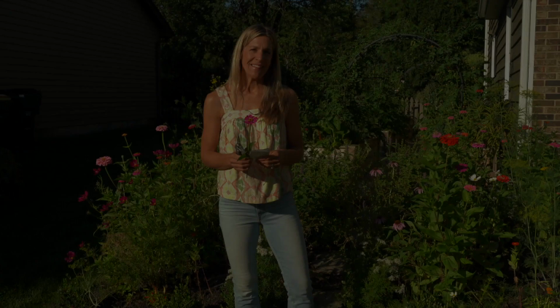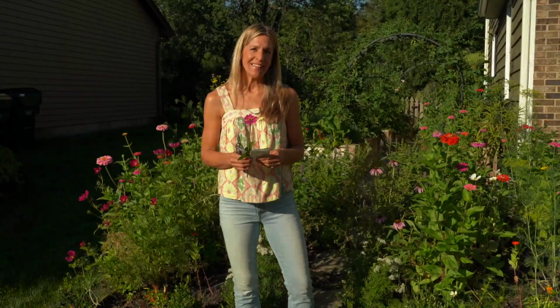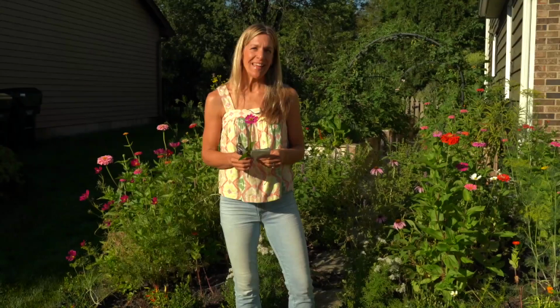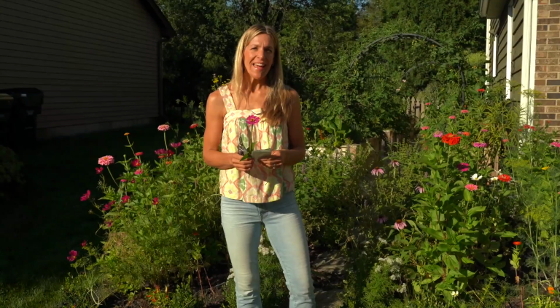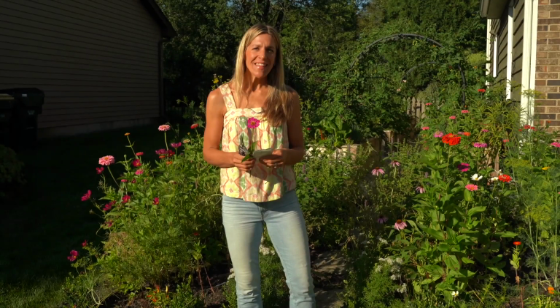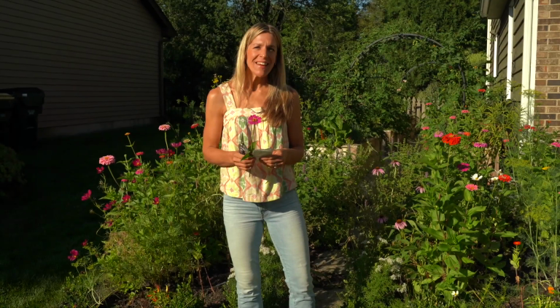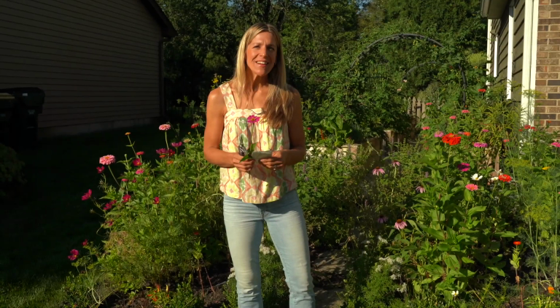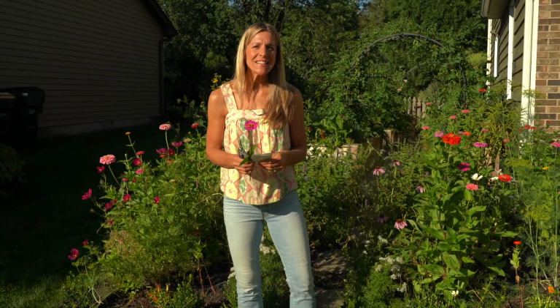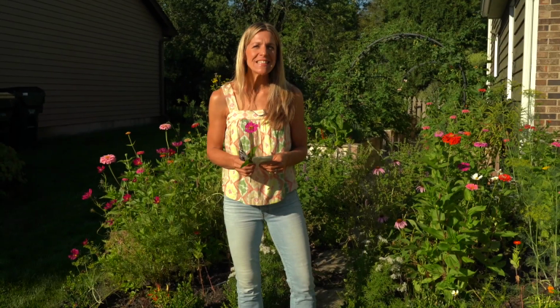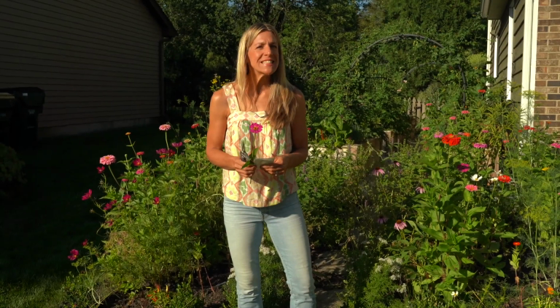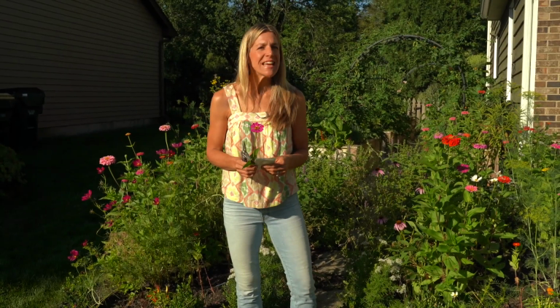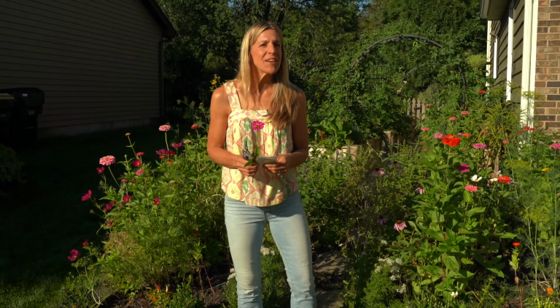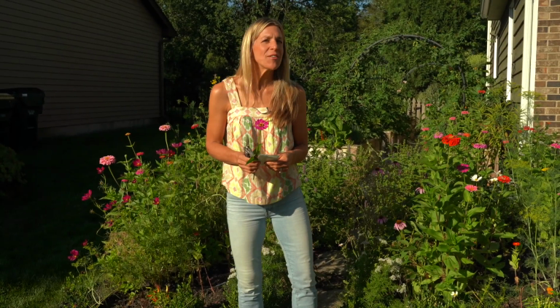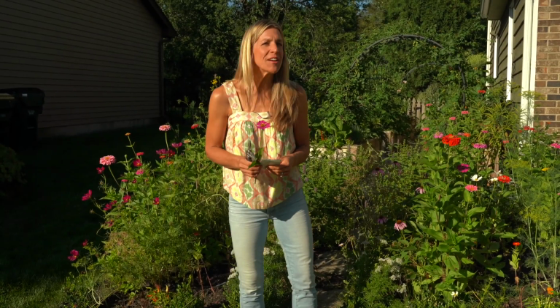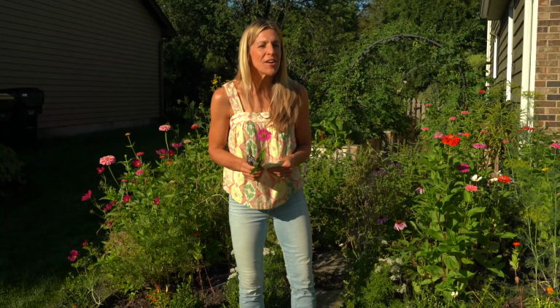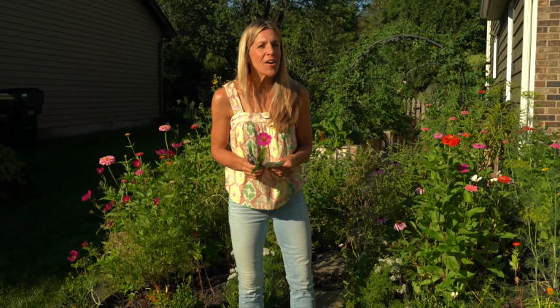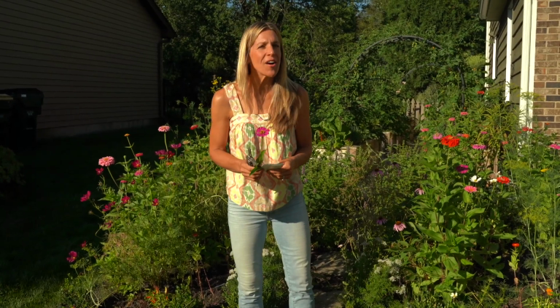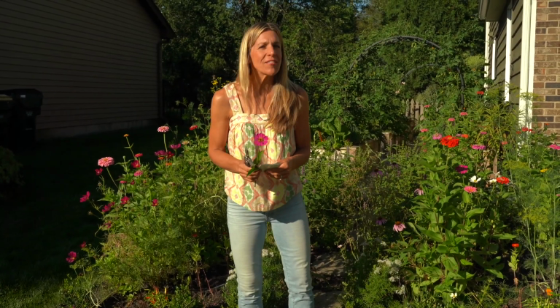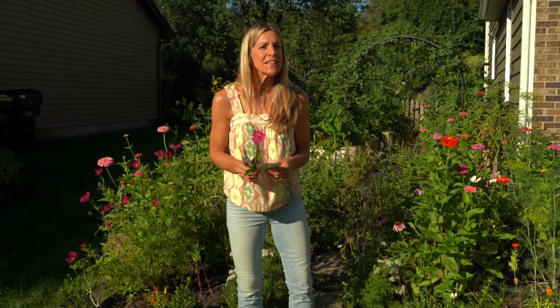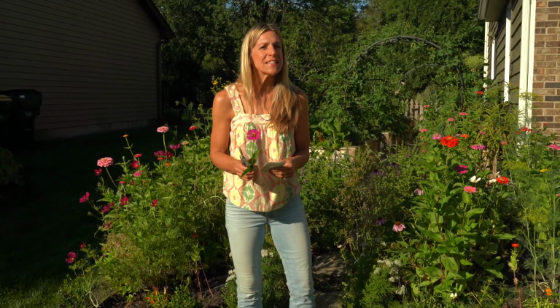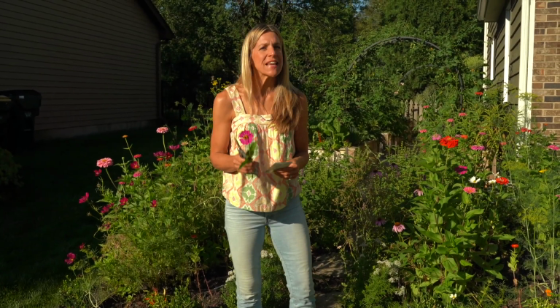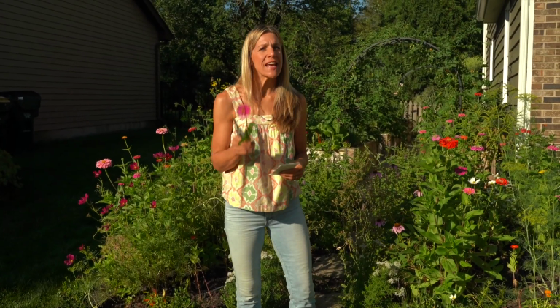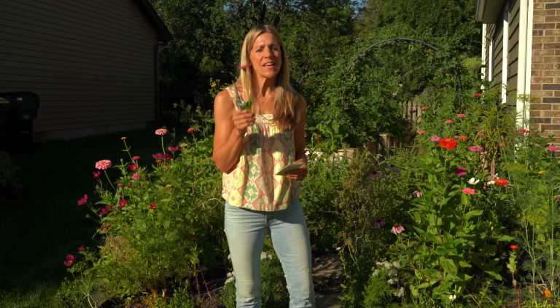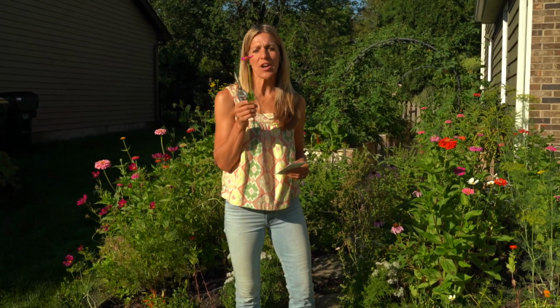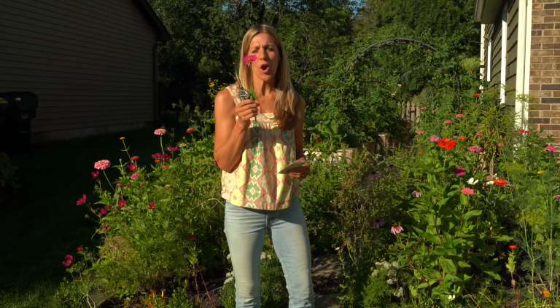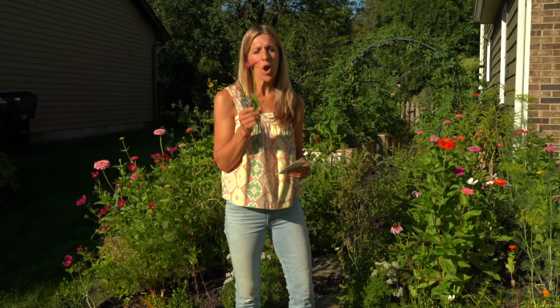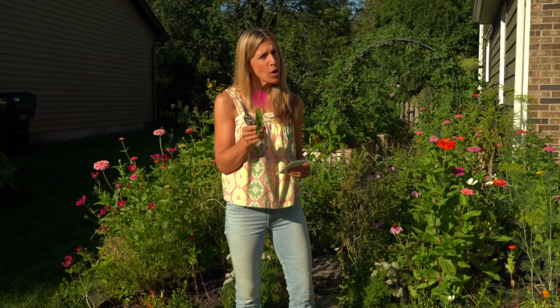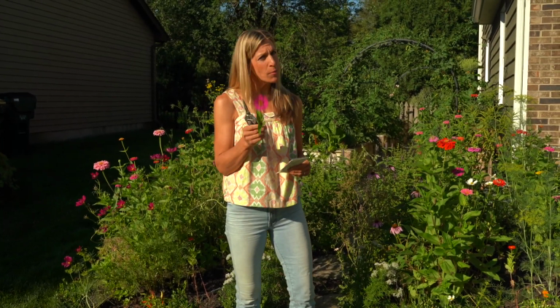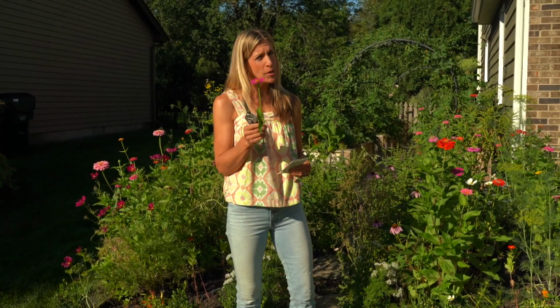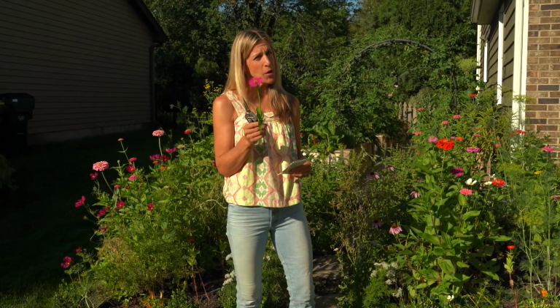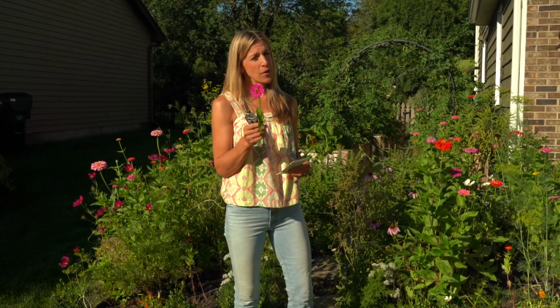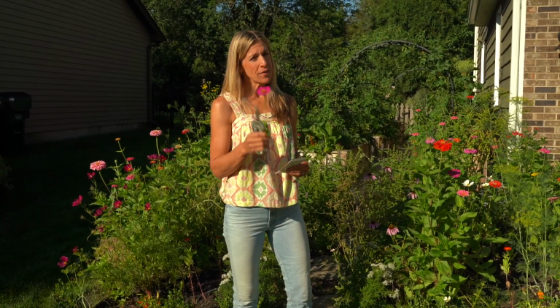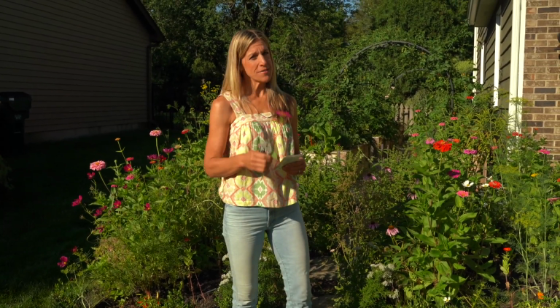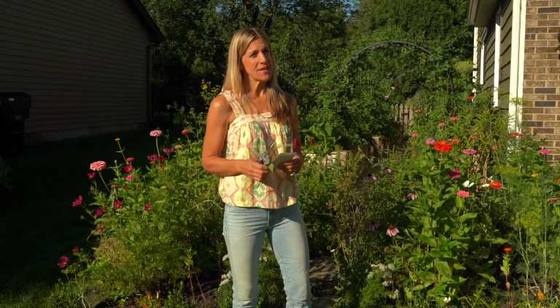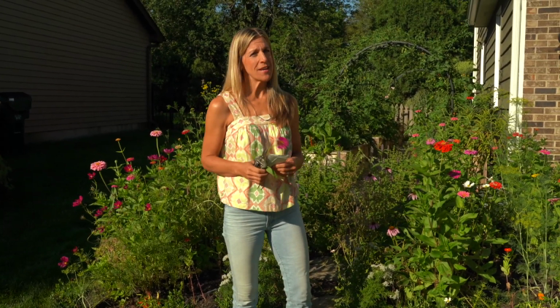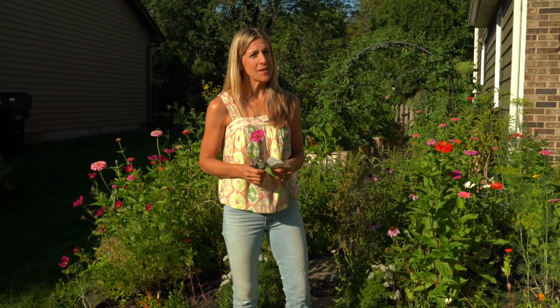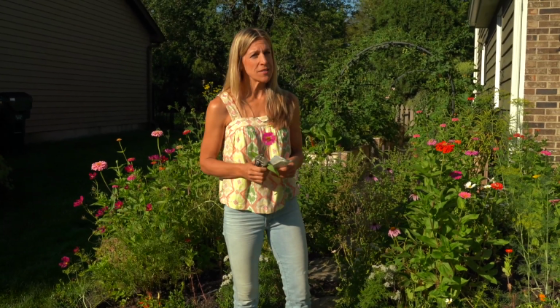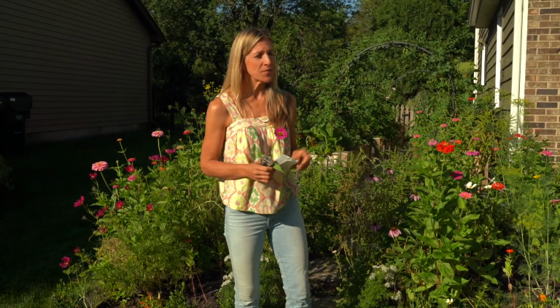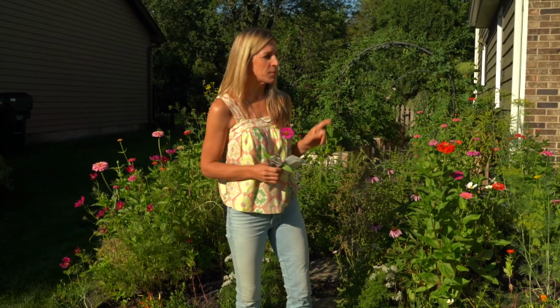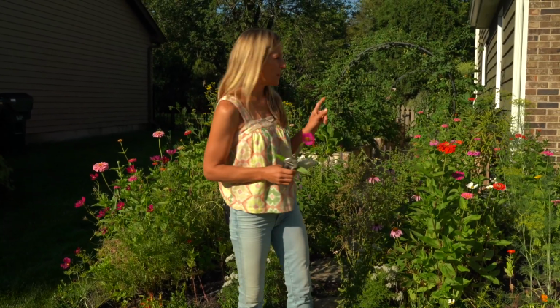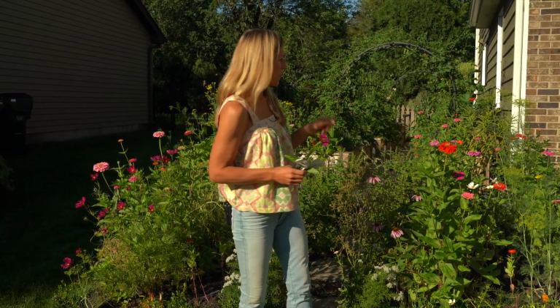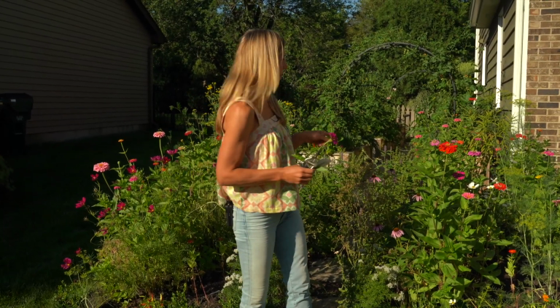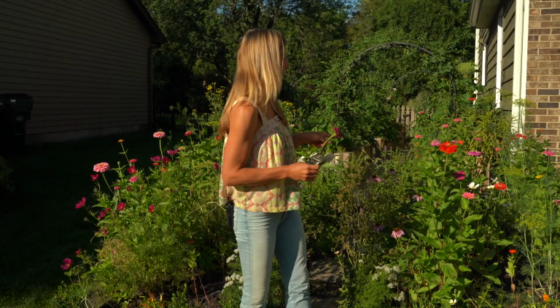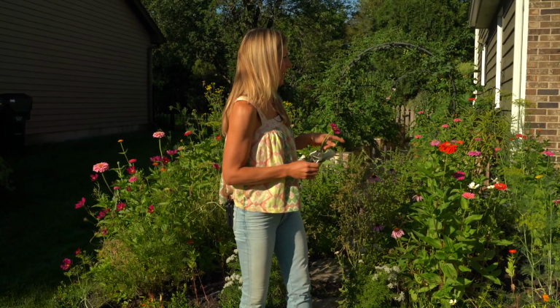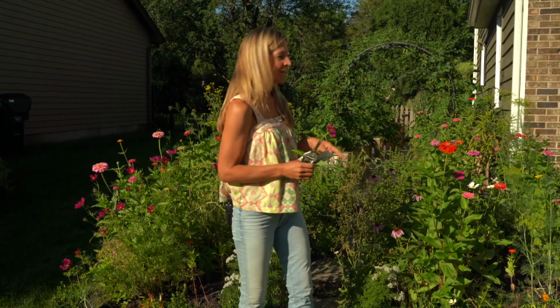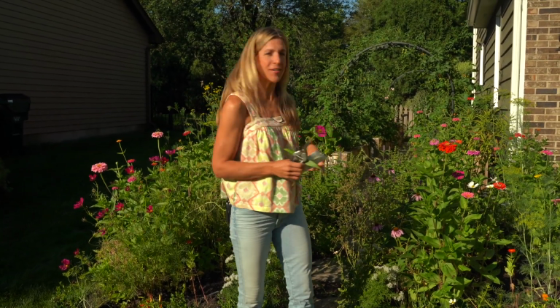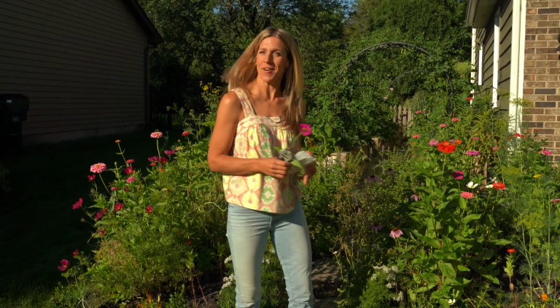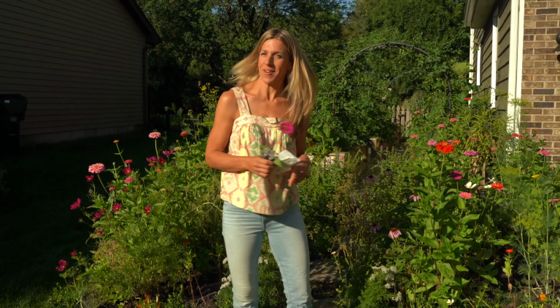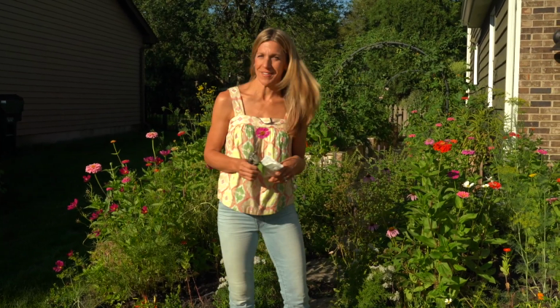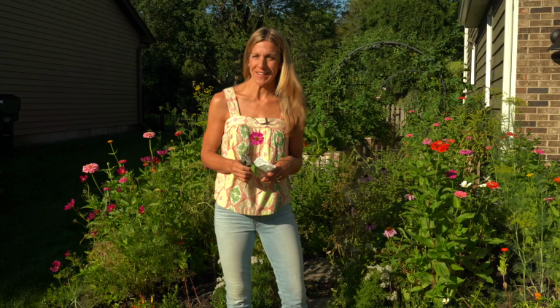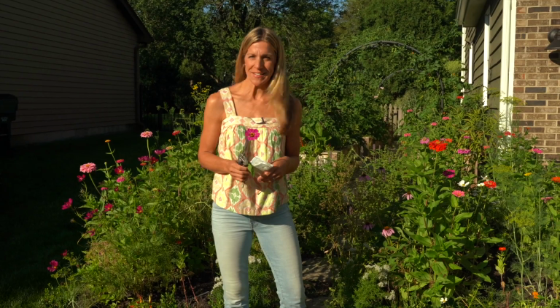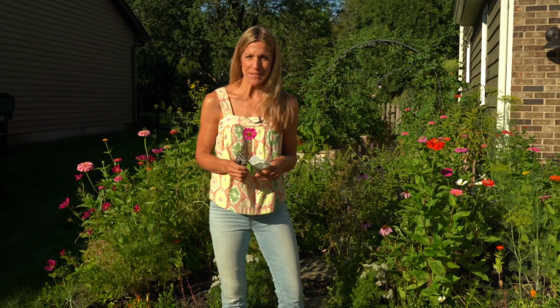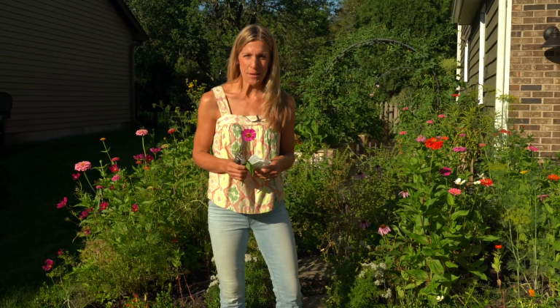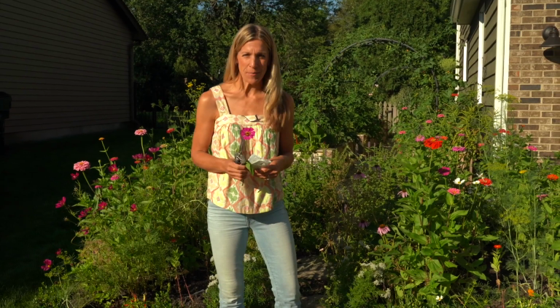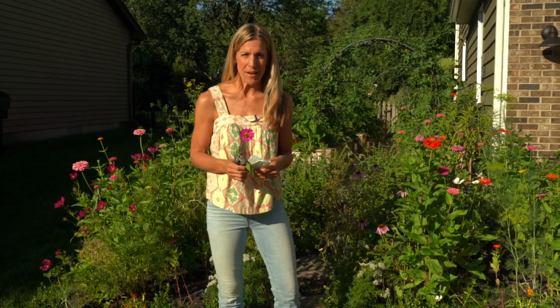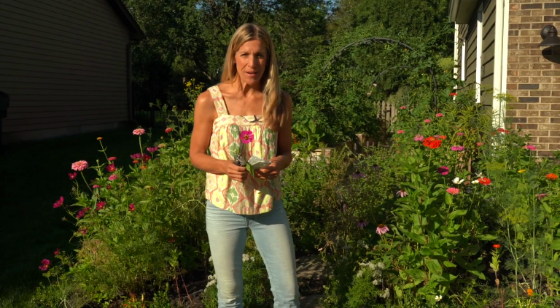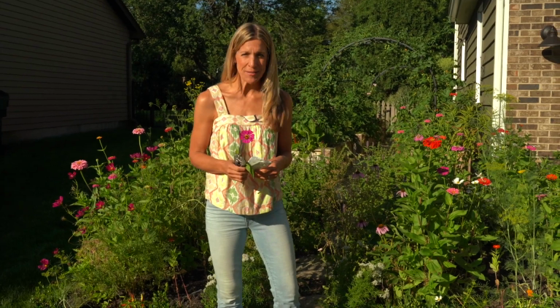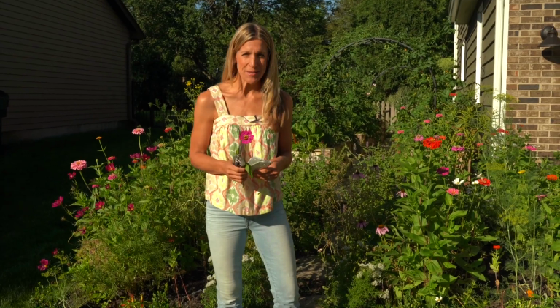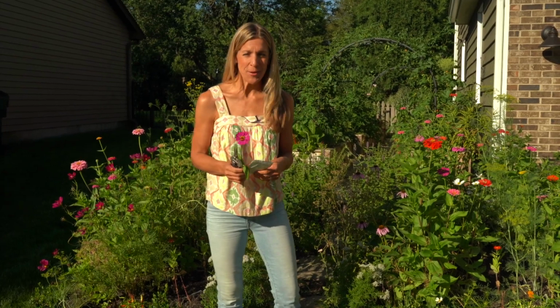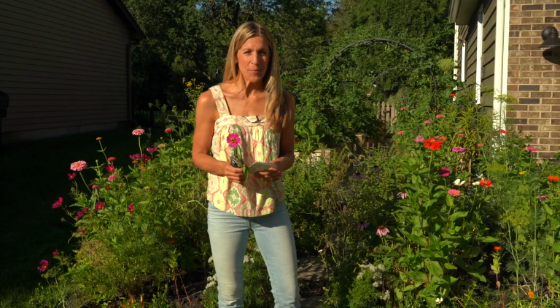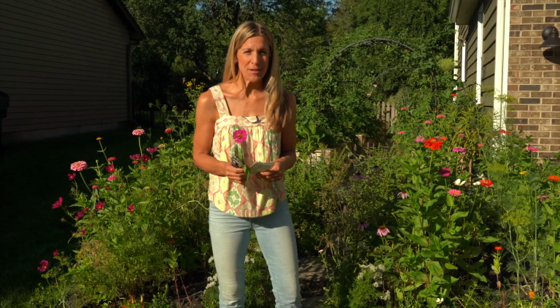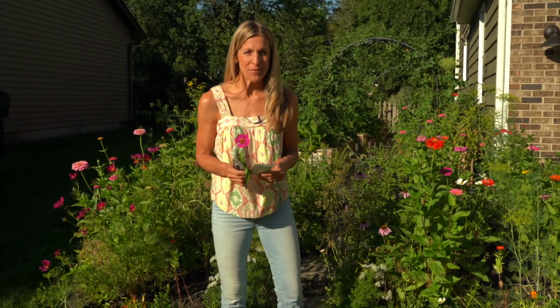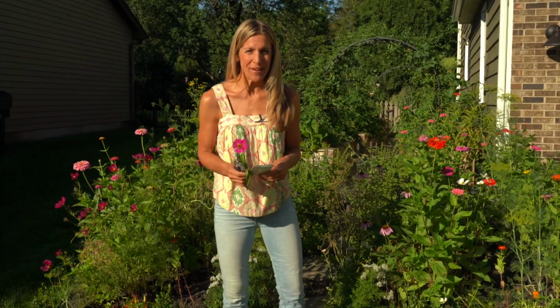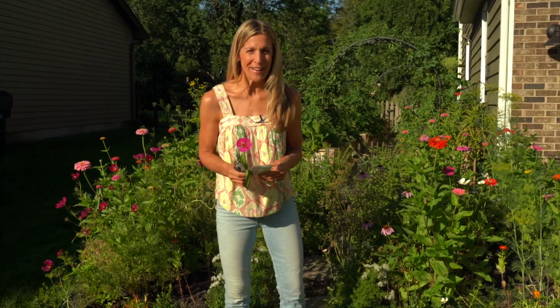Hey there, today we're going to harvest an armload of zinnias from my pollinator garden.